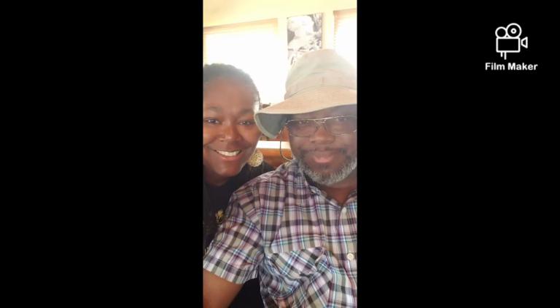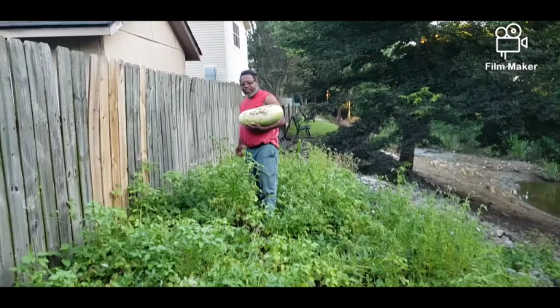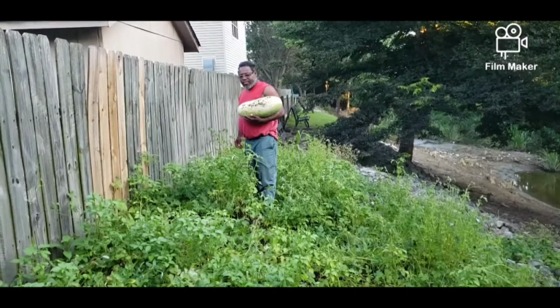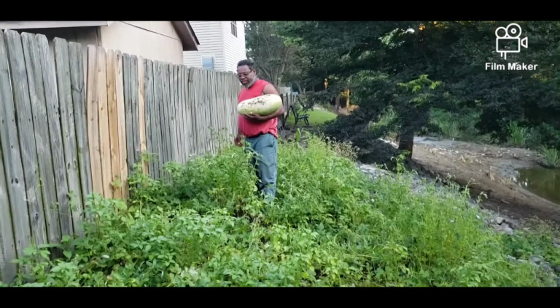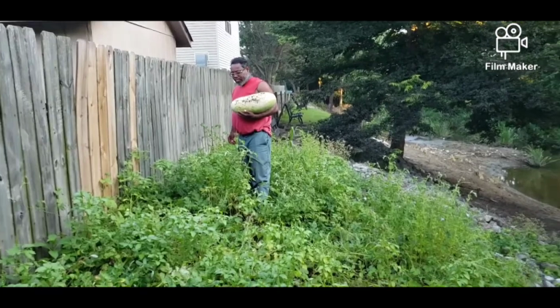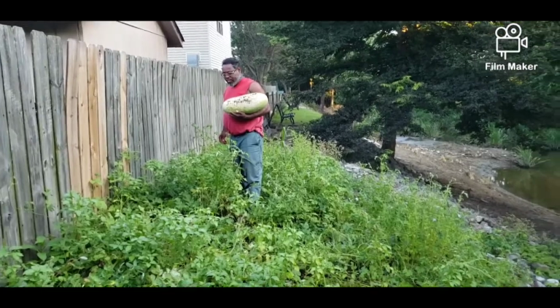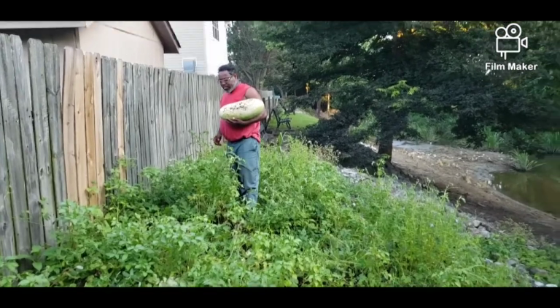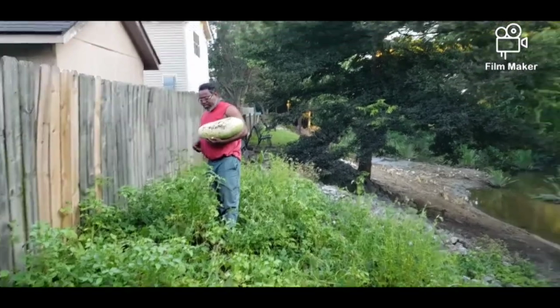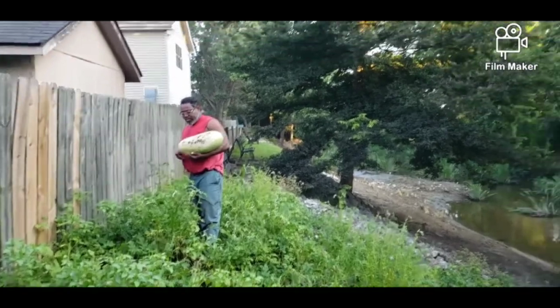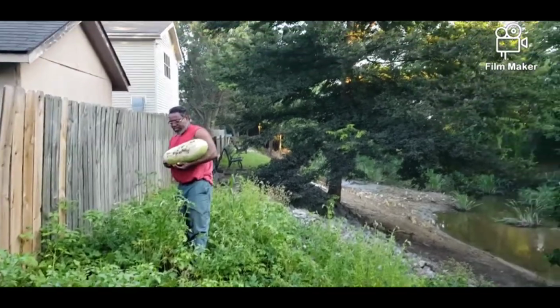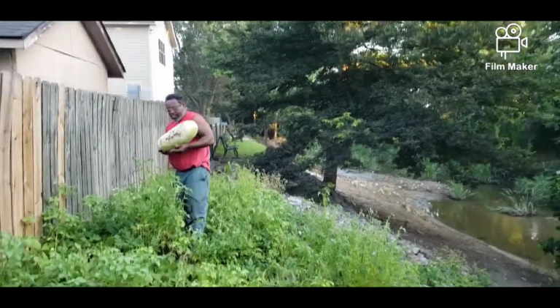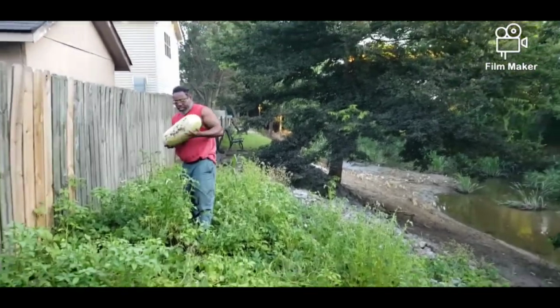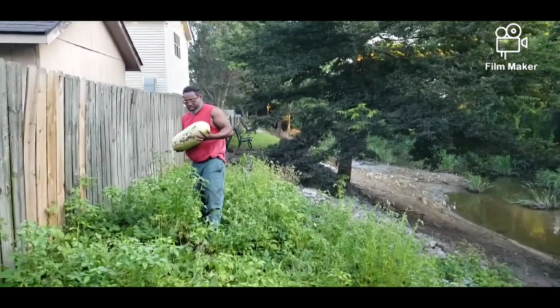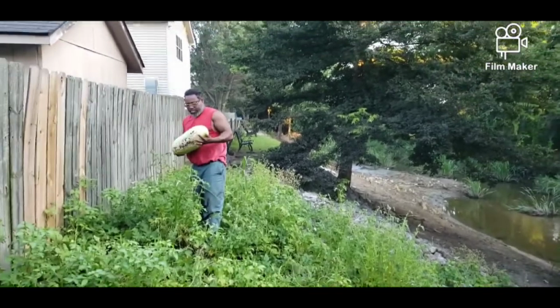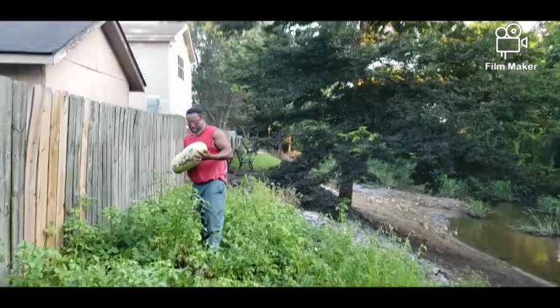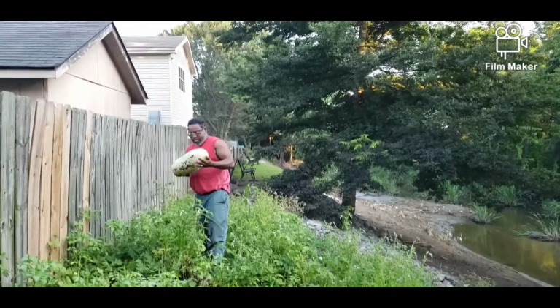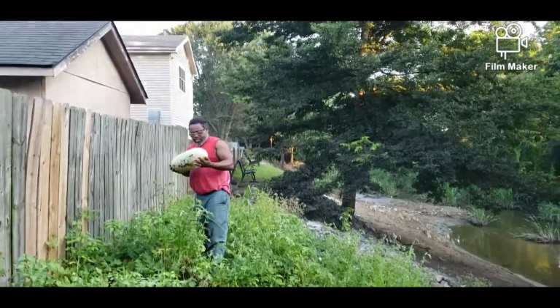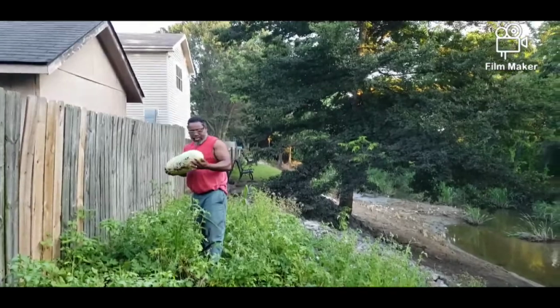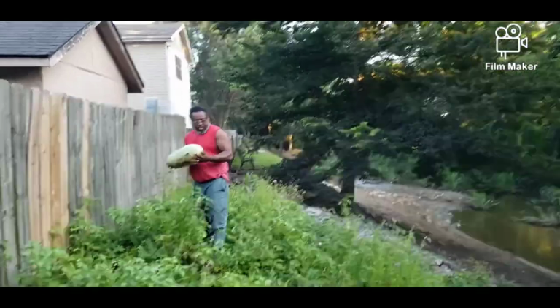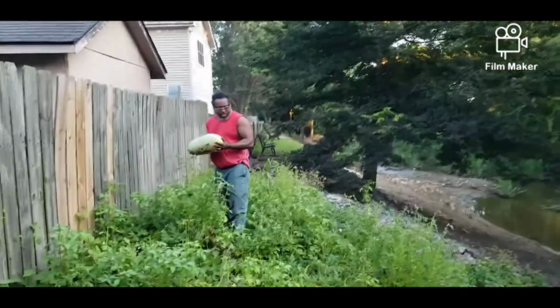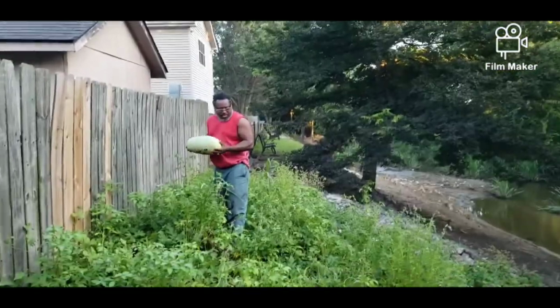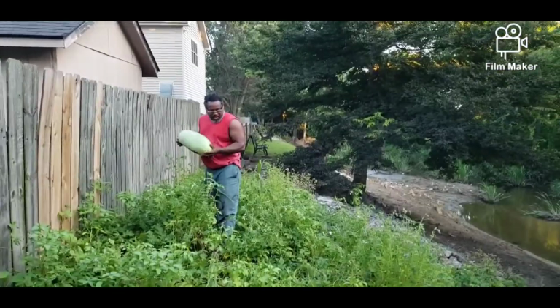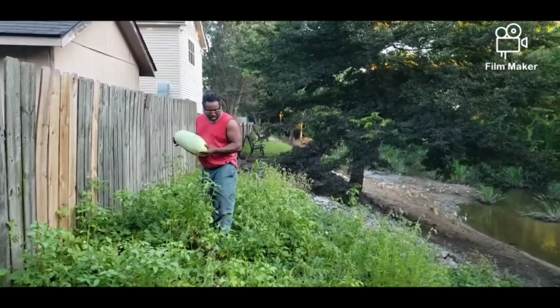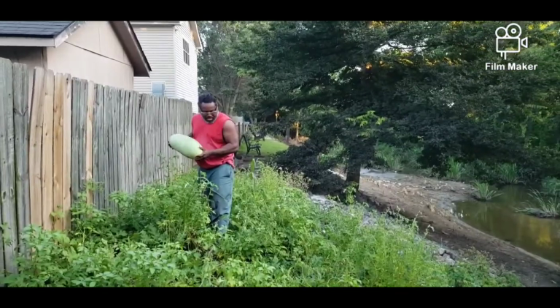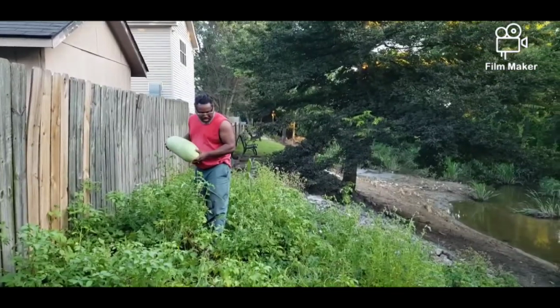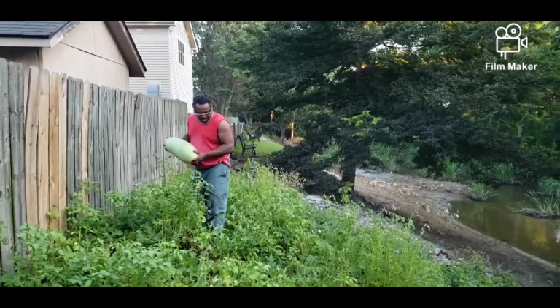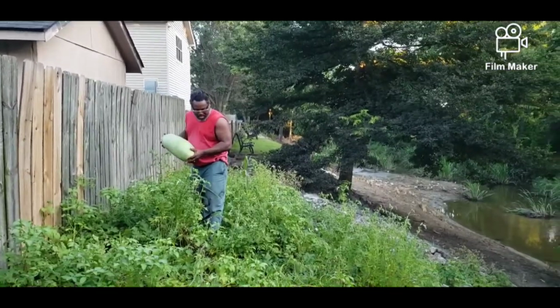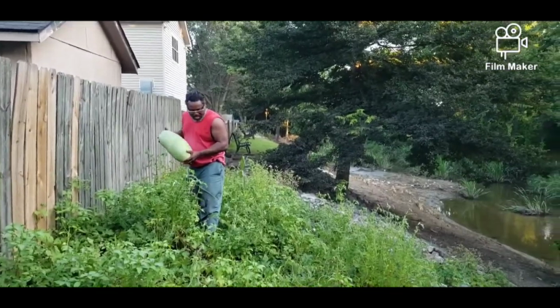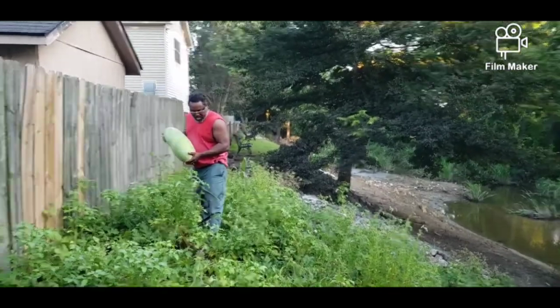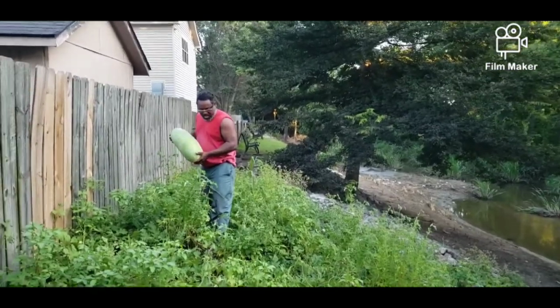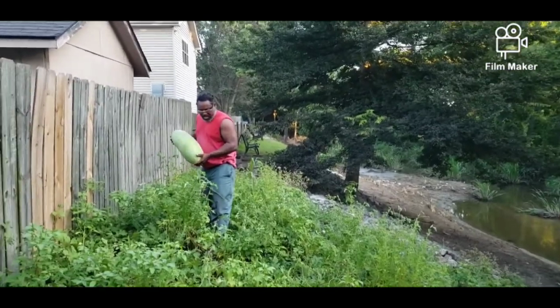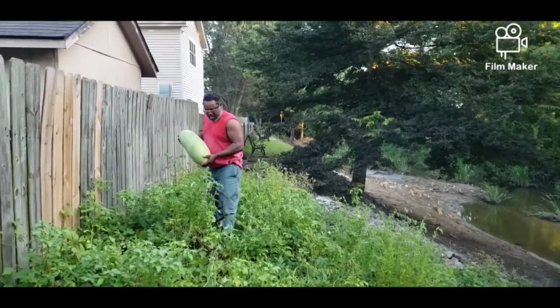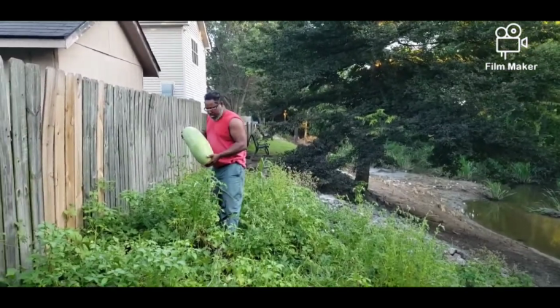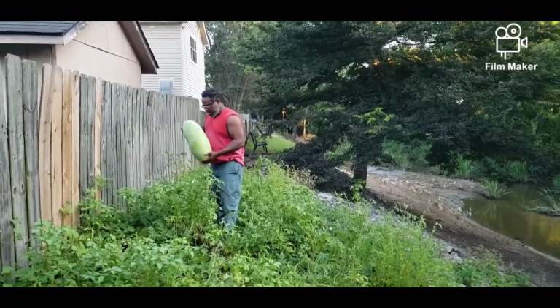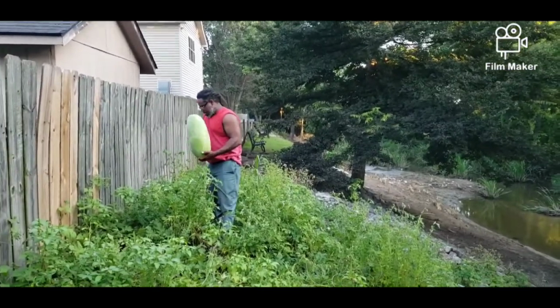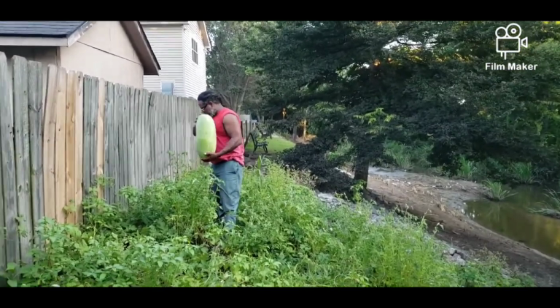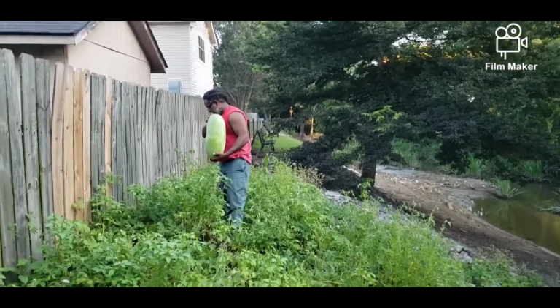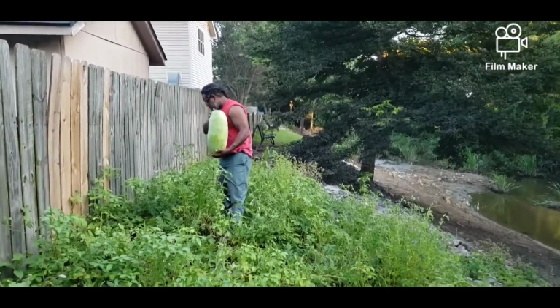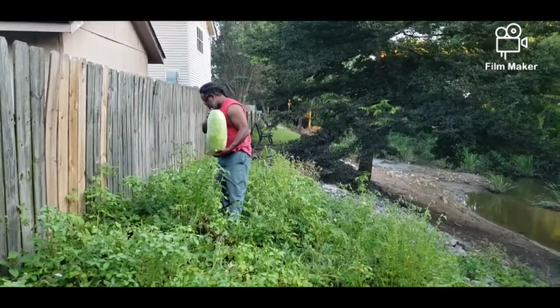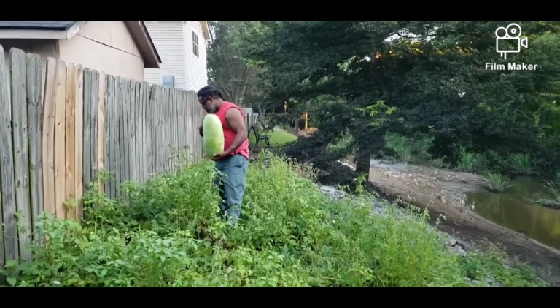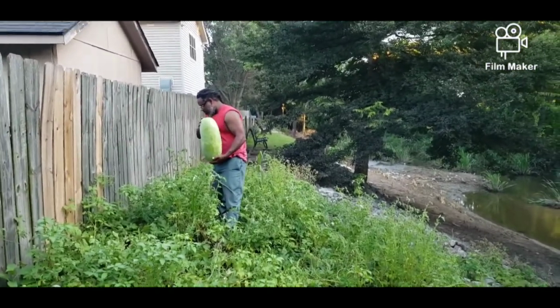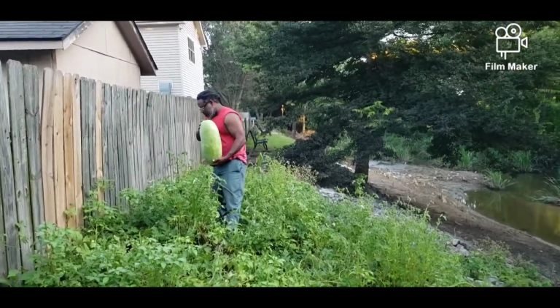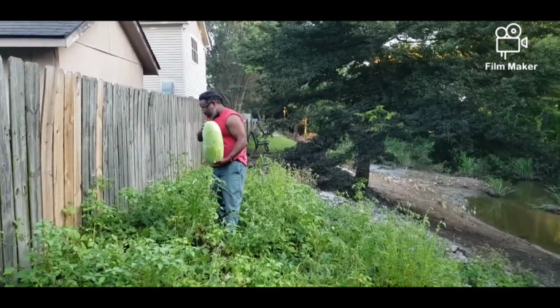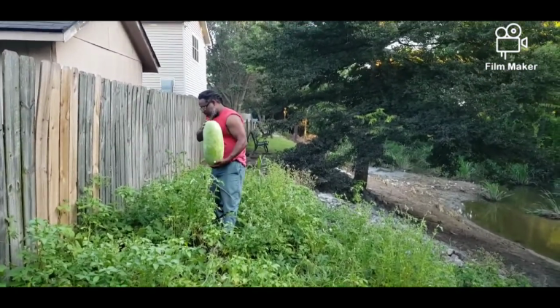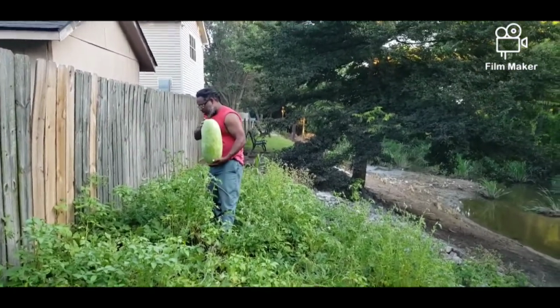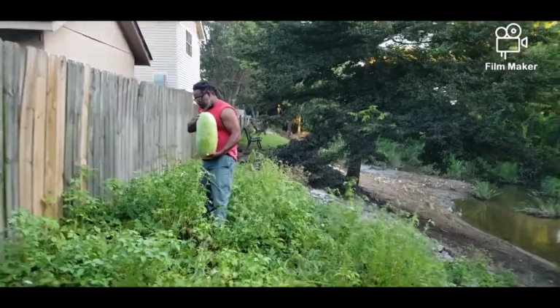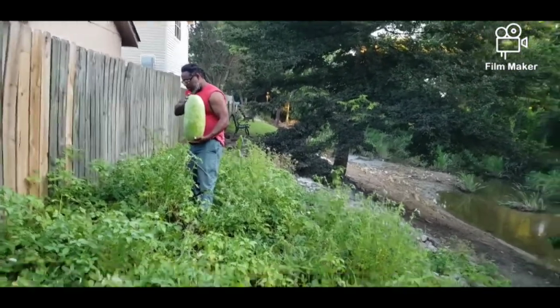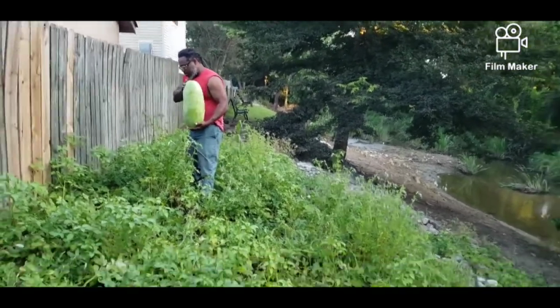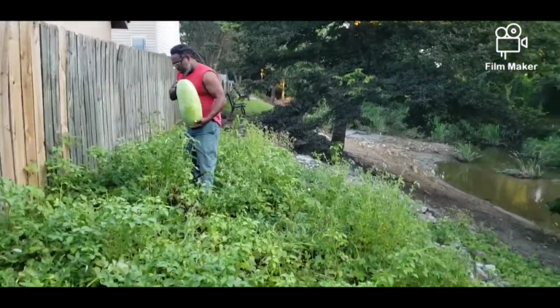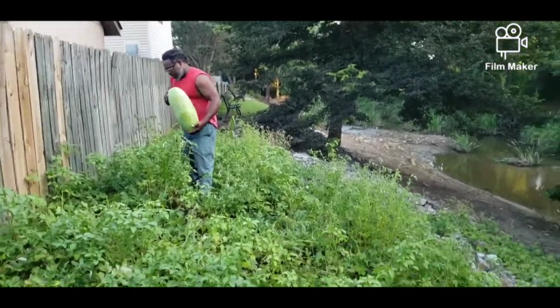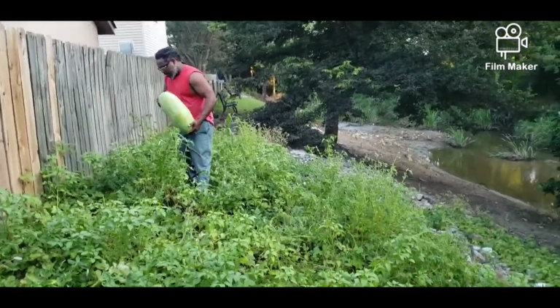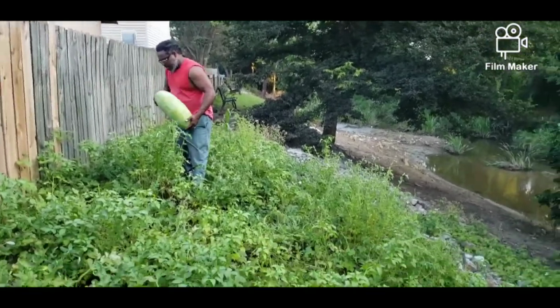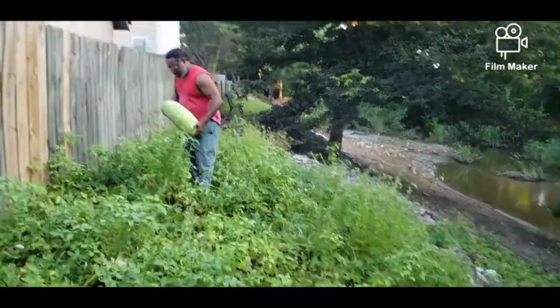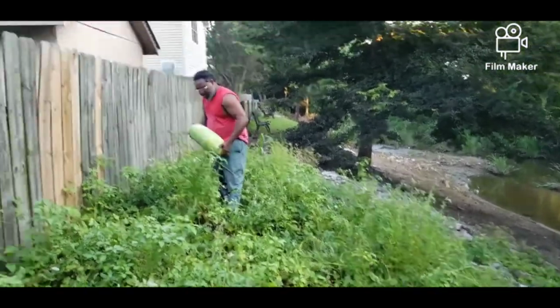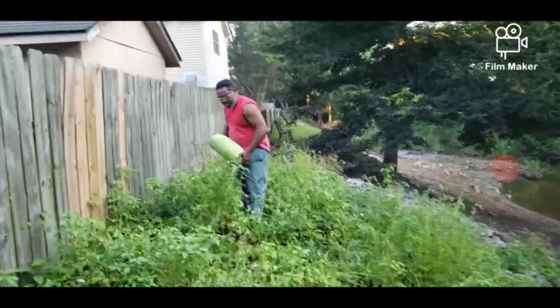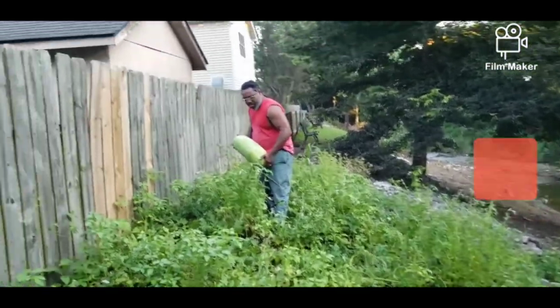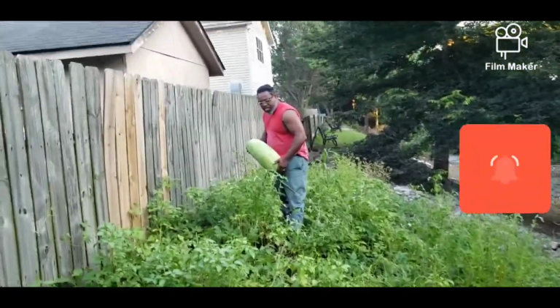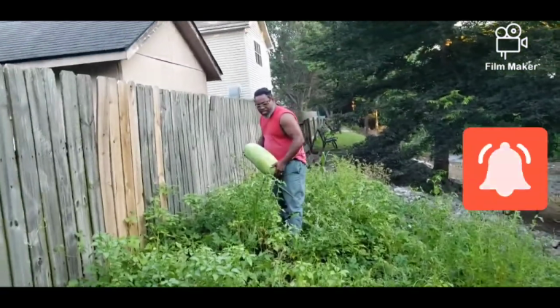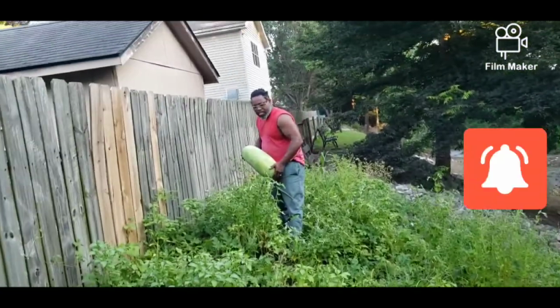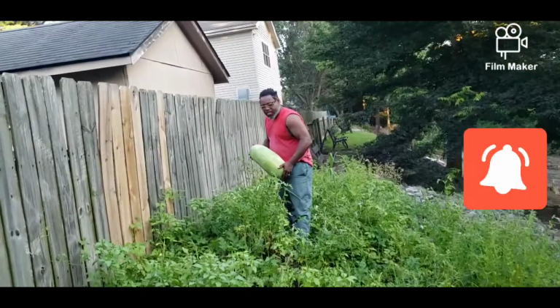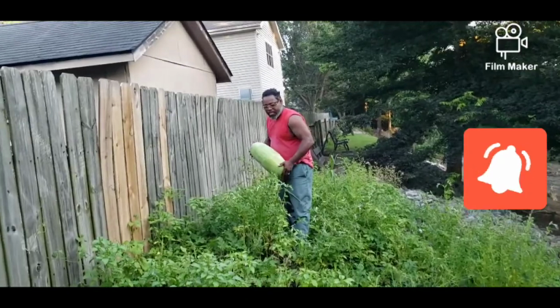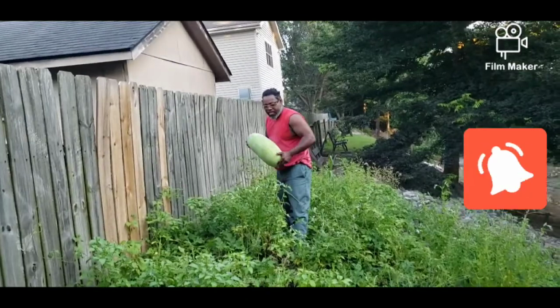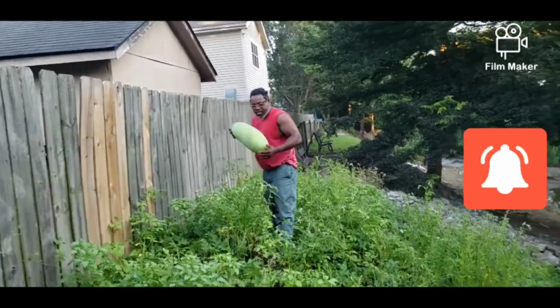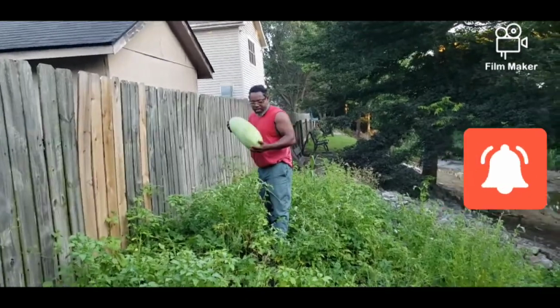Hello, hello everyone. This is Misha and James with Connecting Kindly. Just wanted to pop in for a moment.